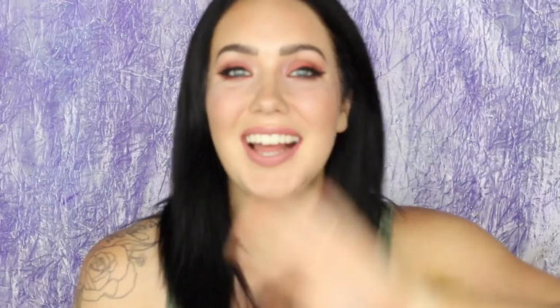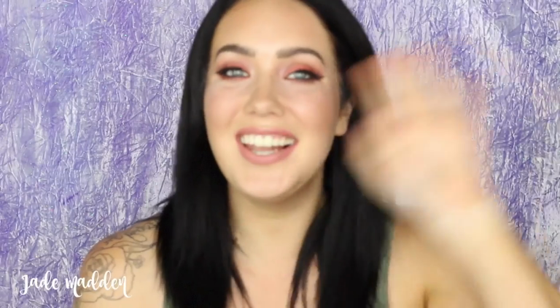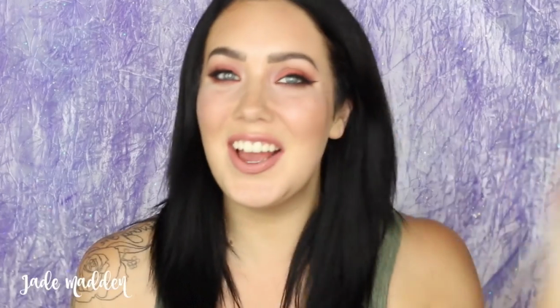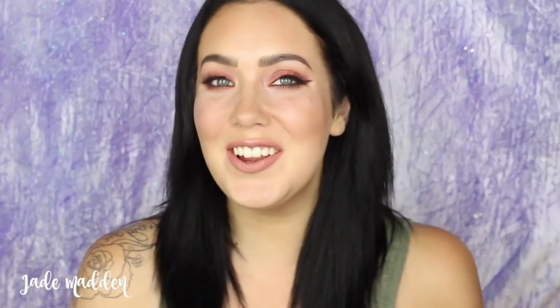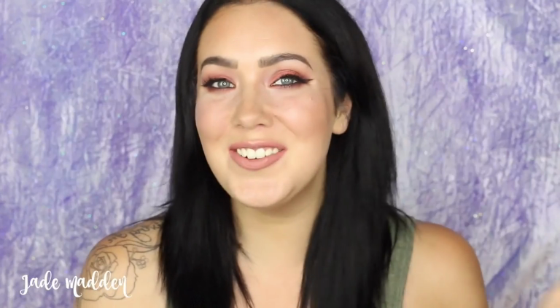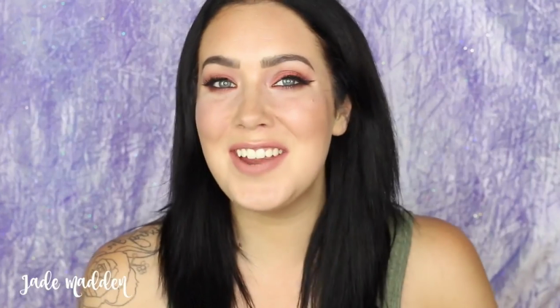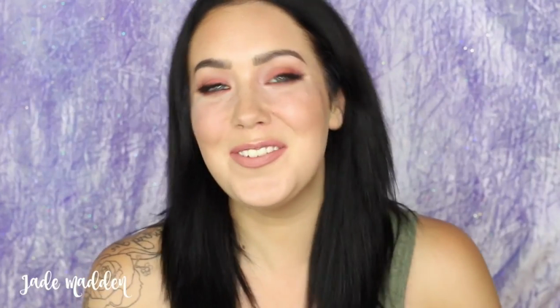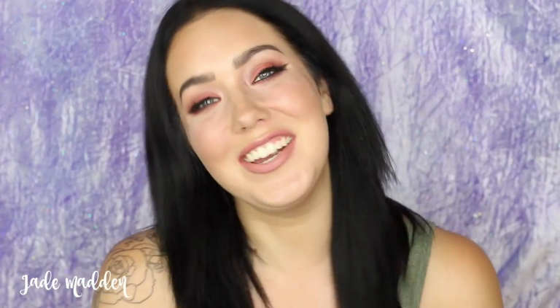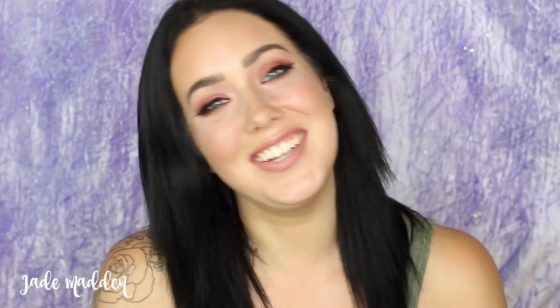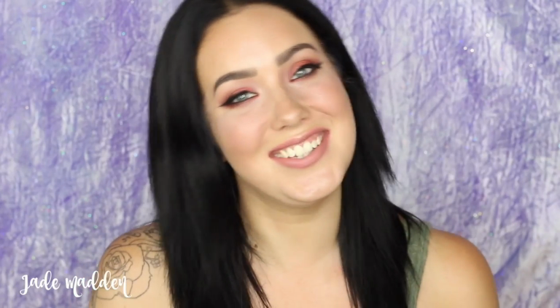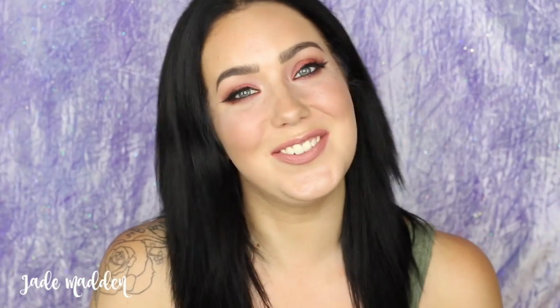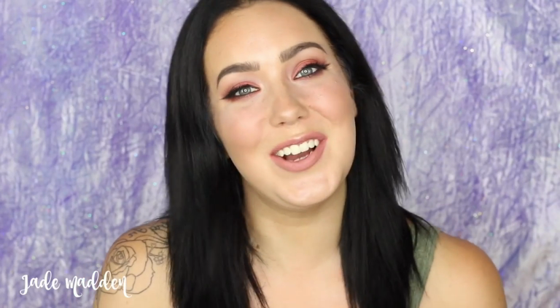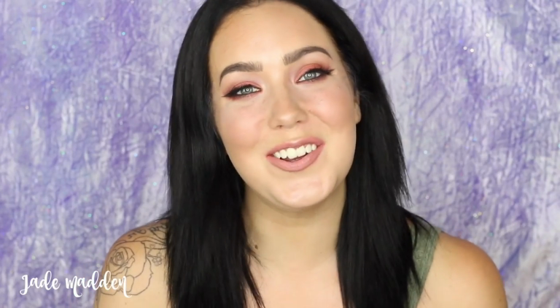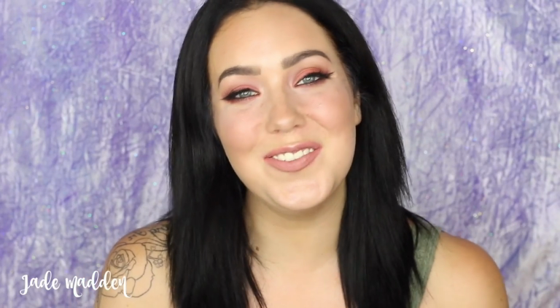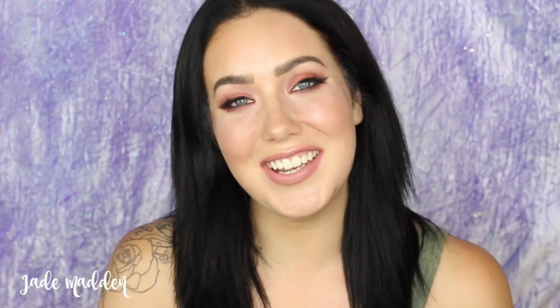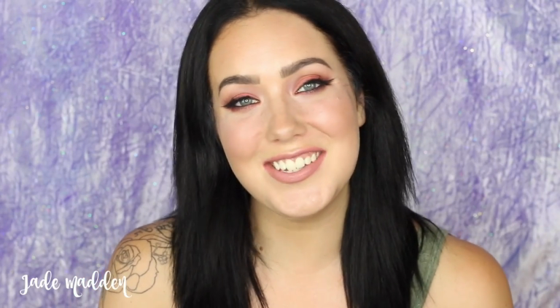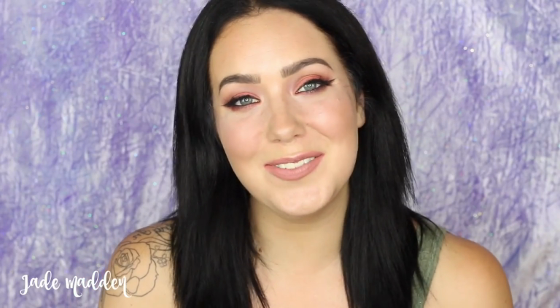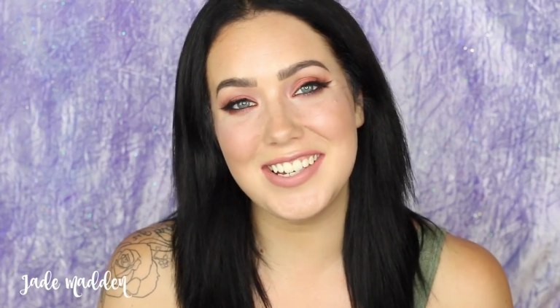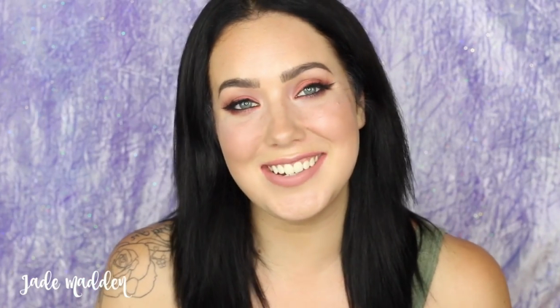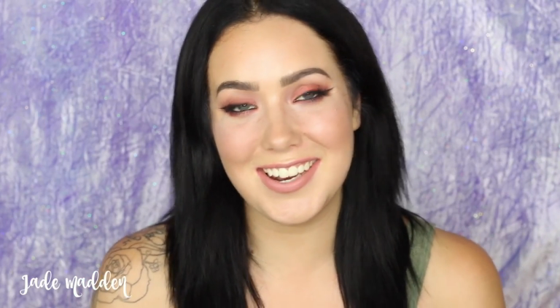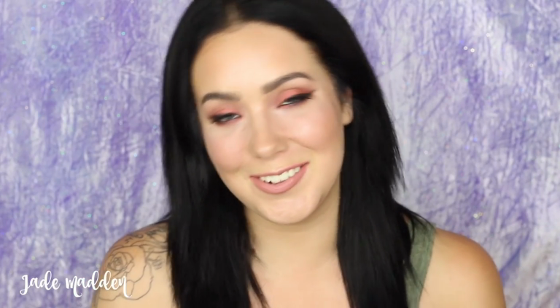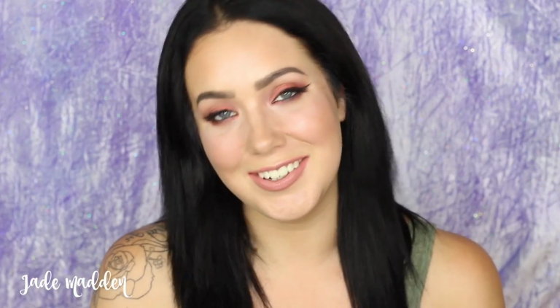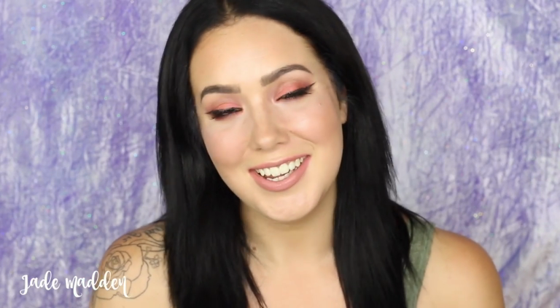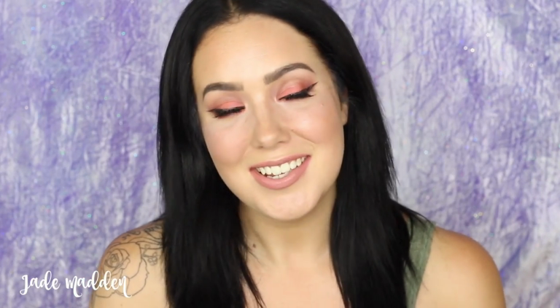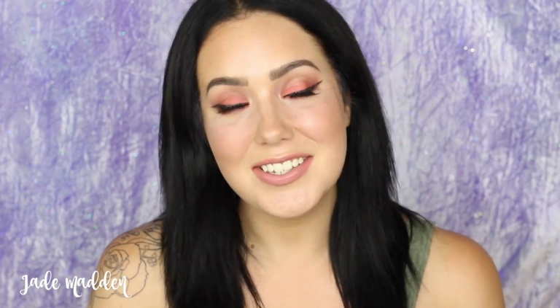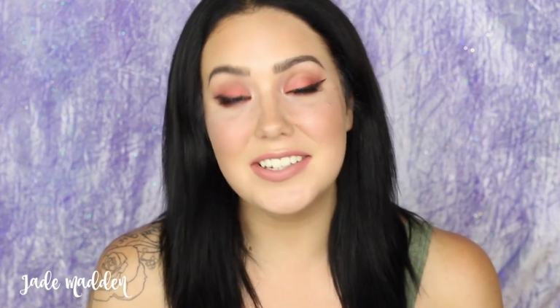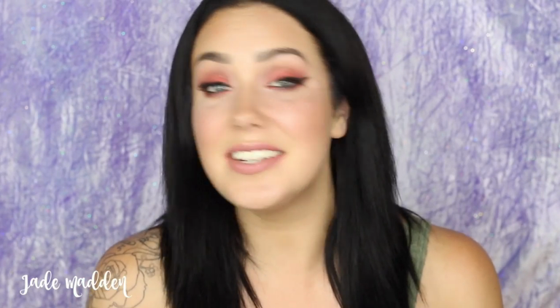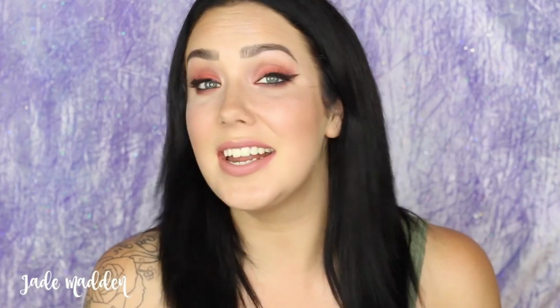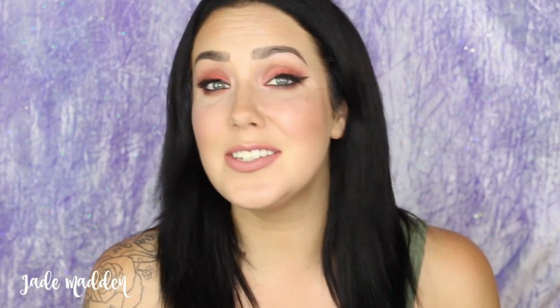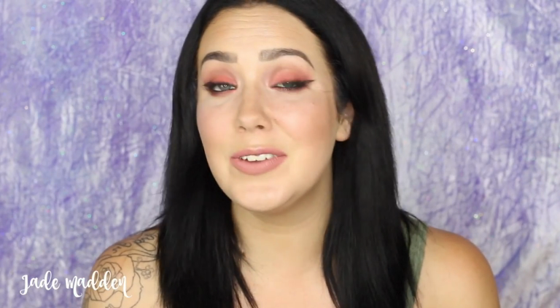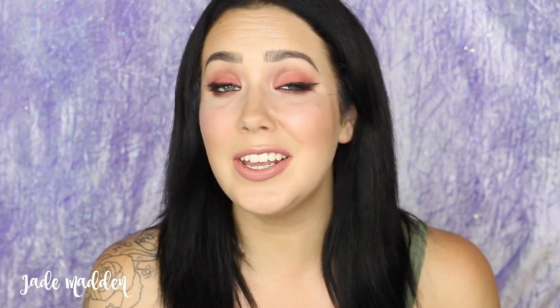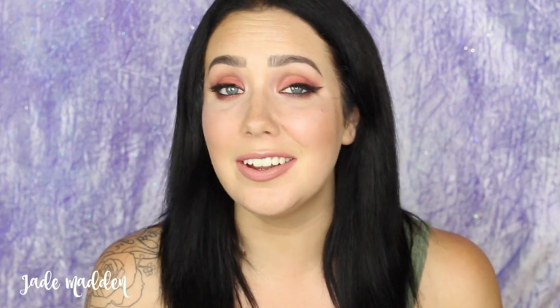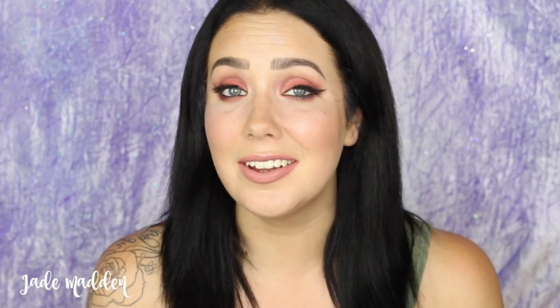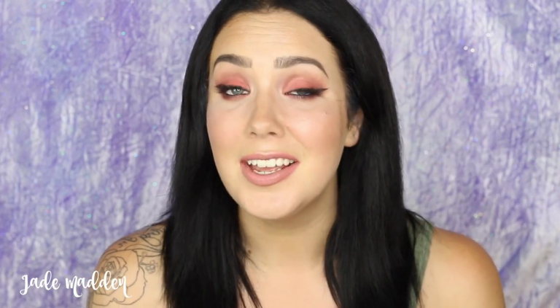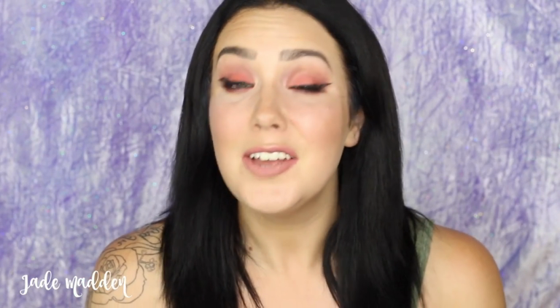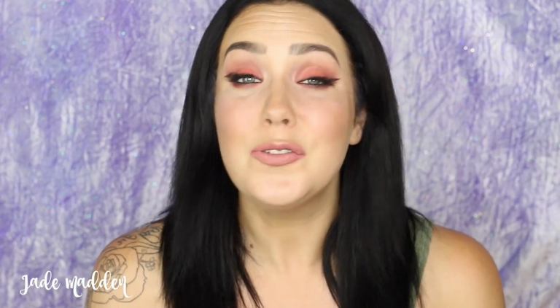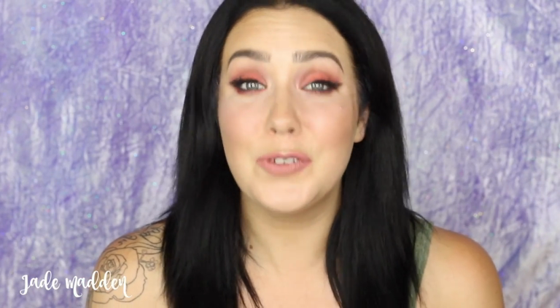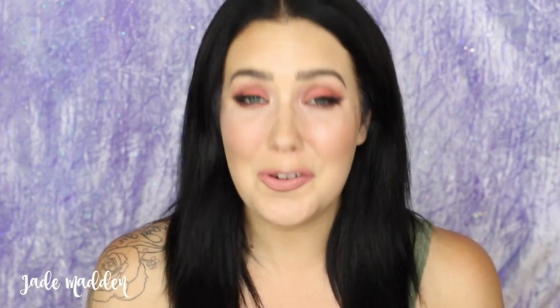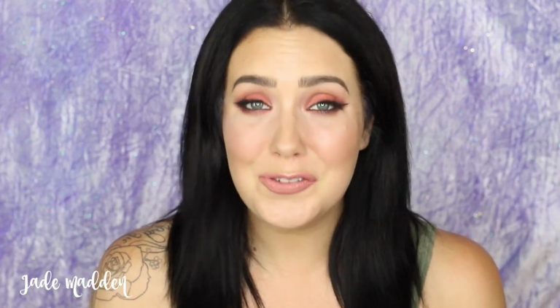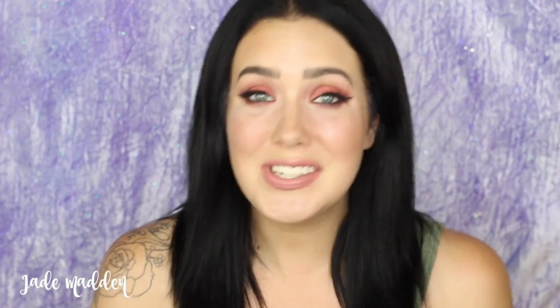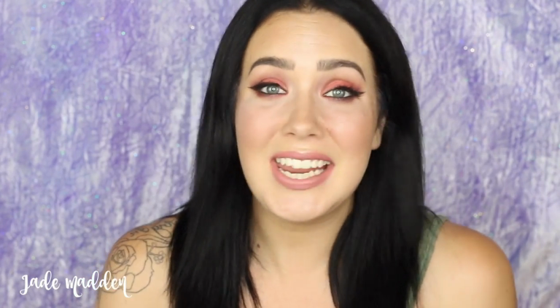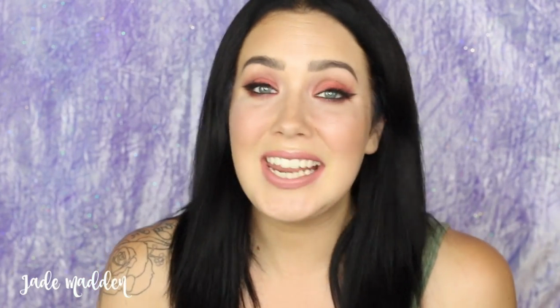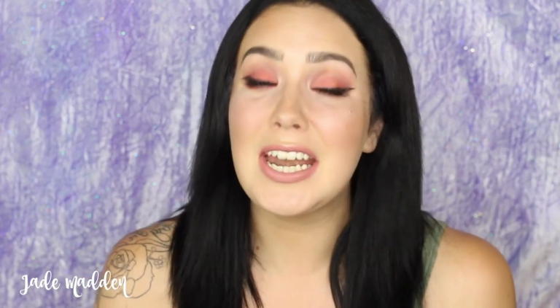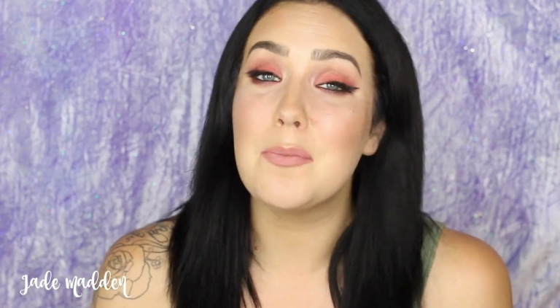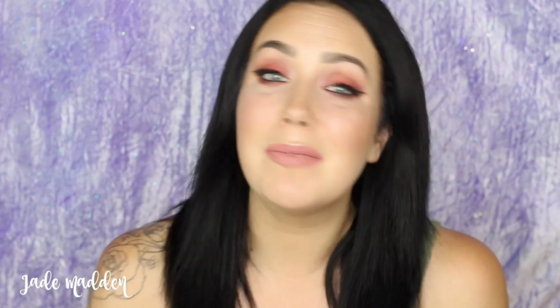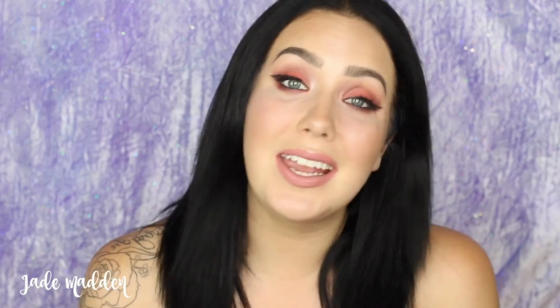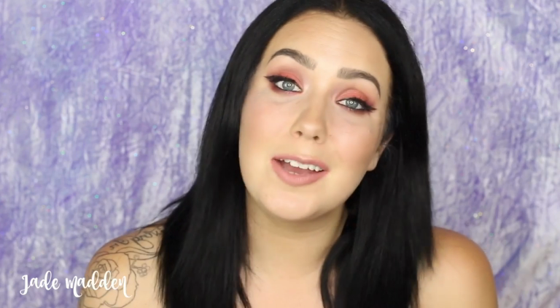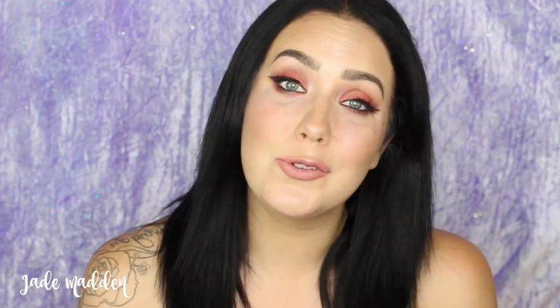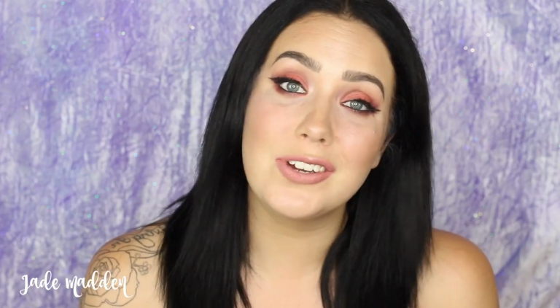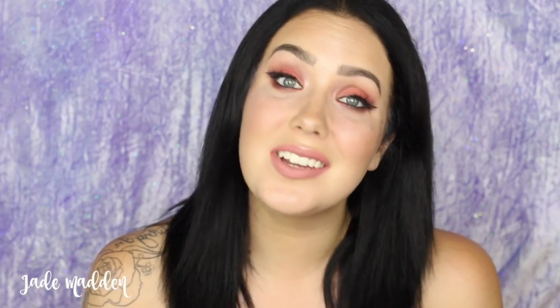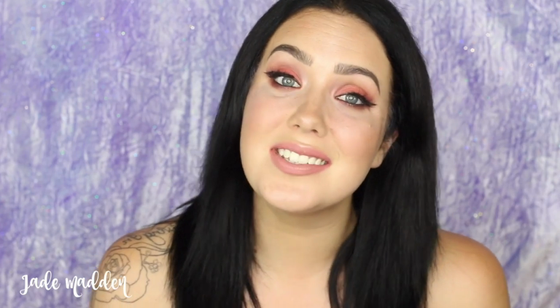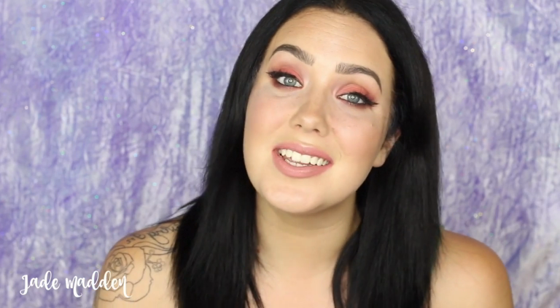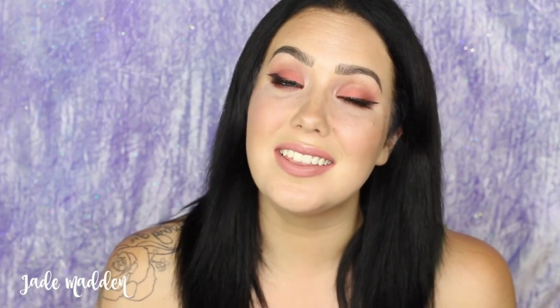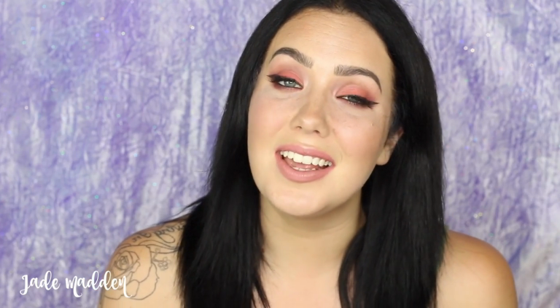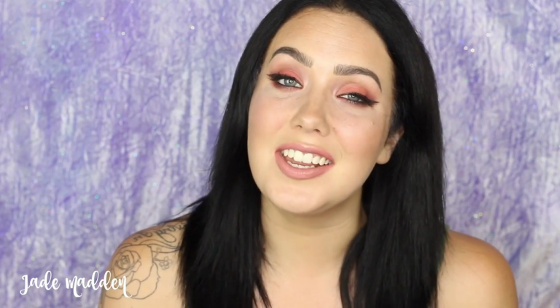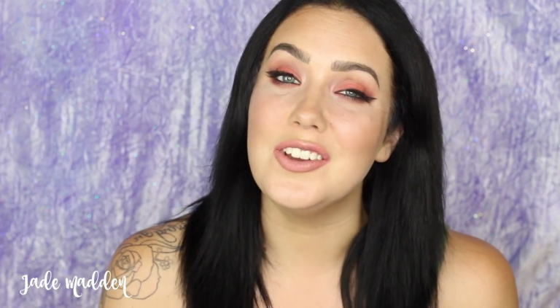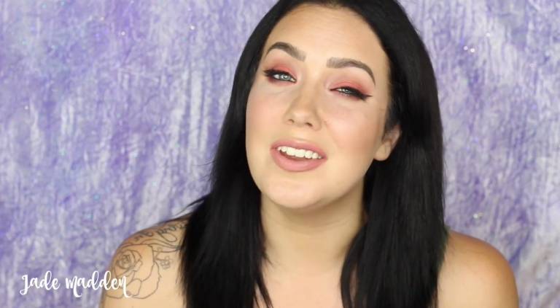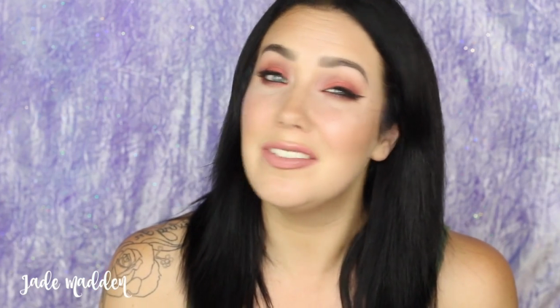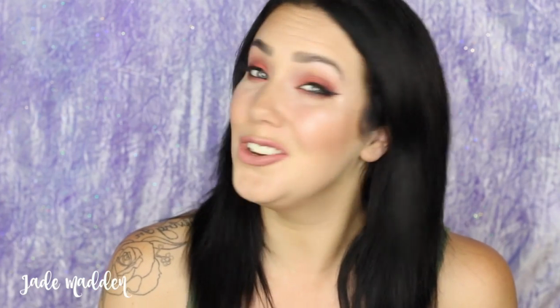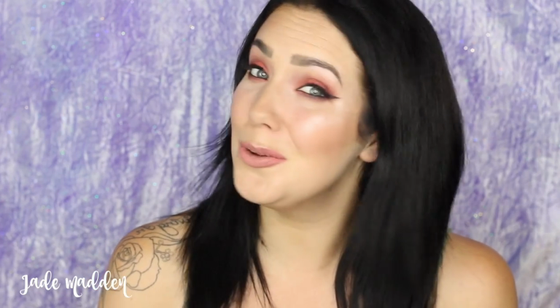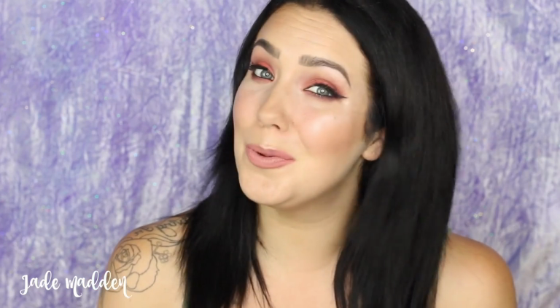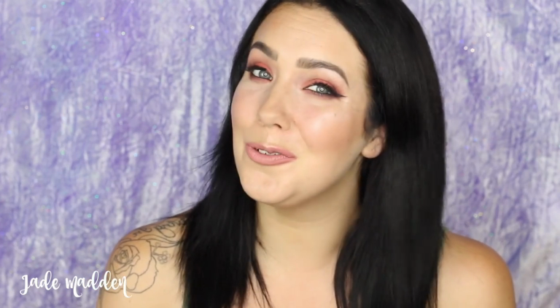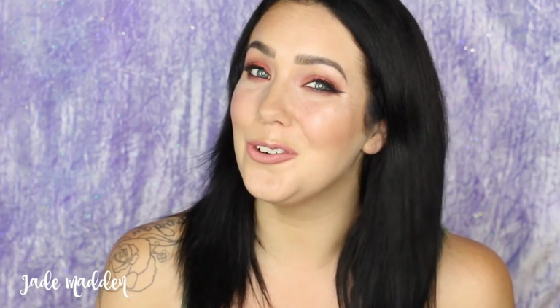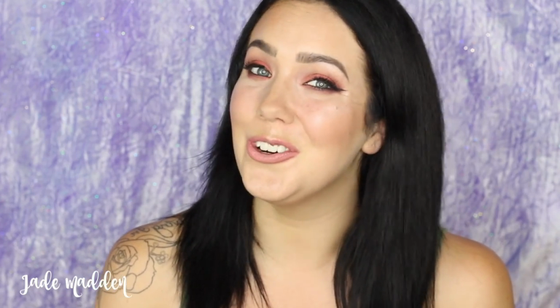Hello rainbows! Welcome back to my channel. So today's video: 15 makeup tricks that you never knew before.